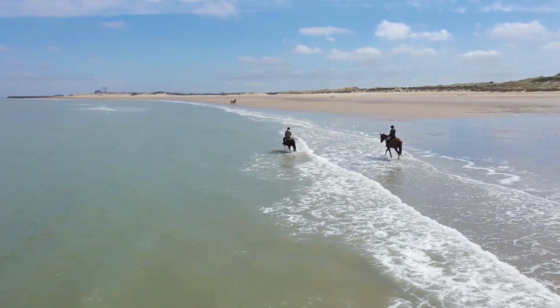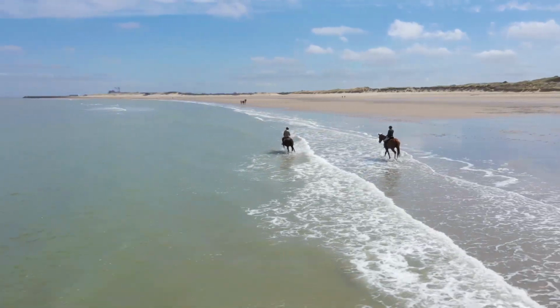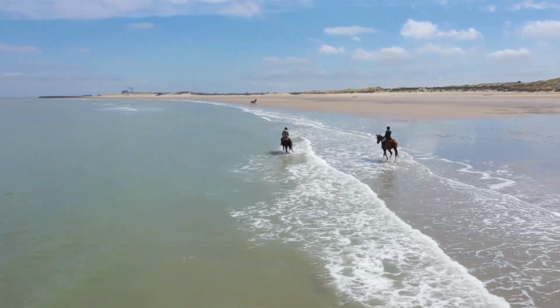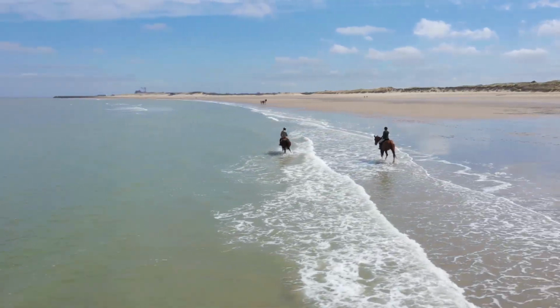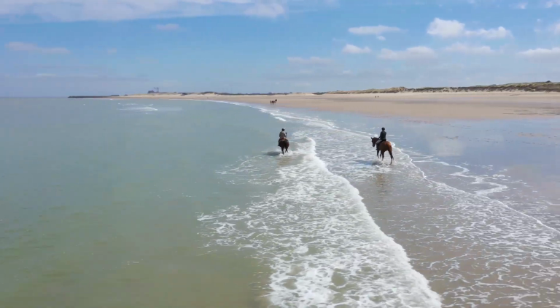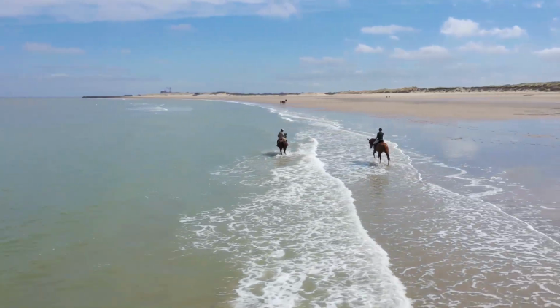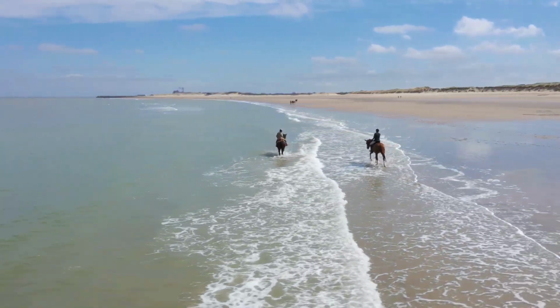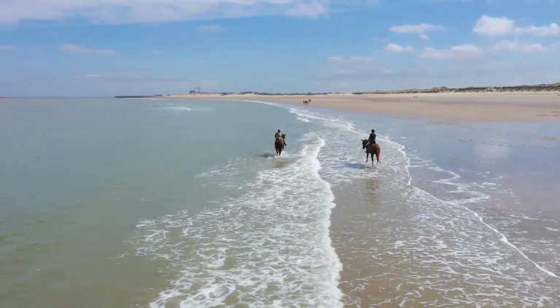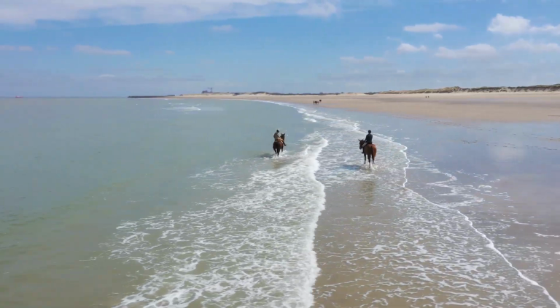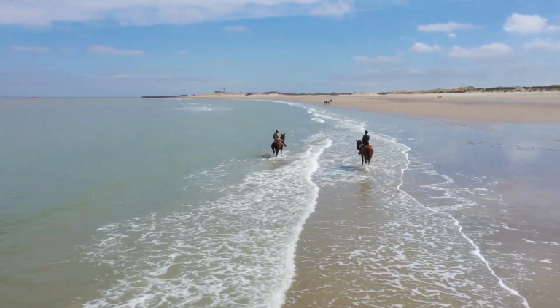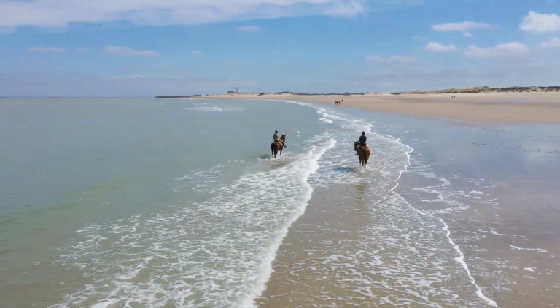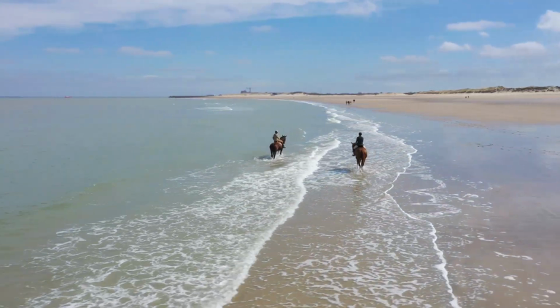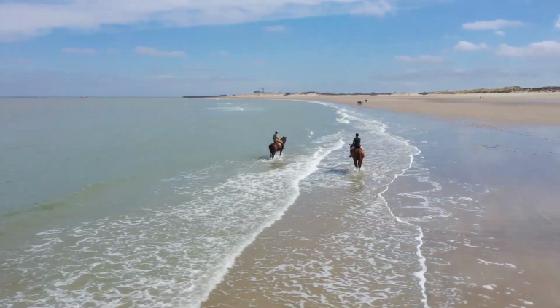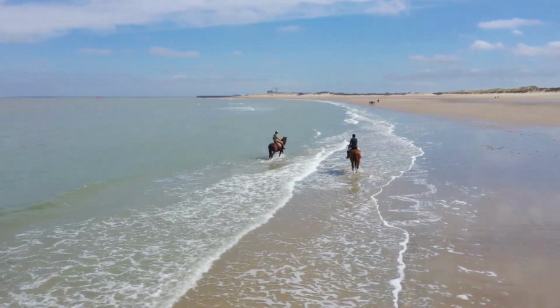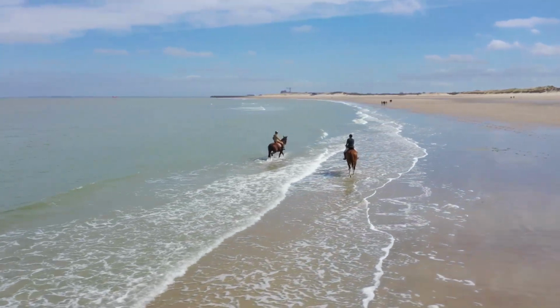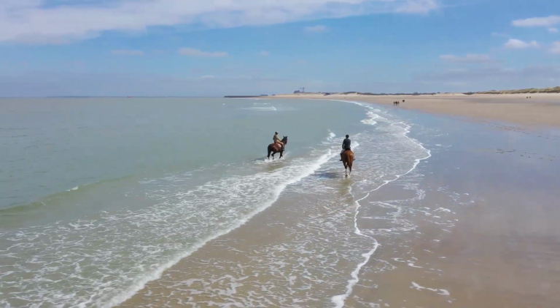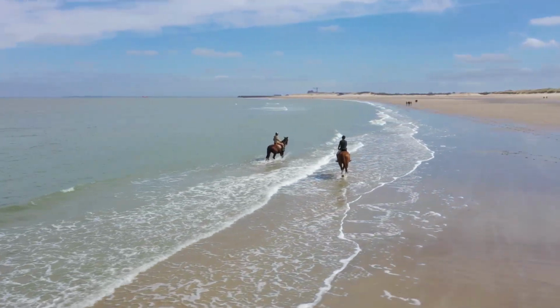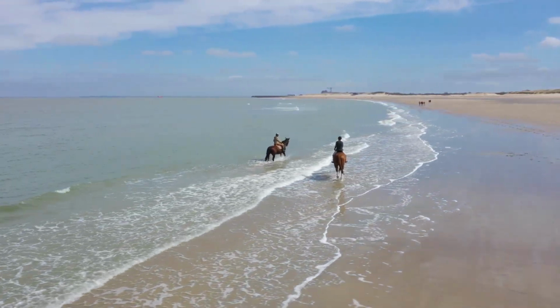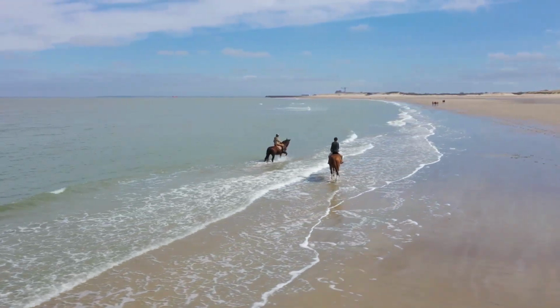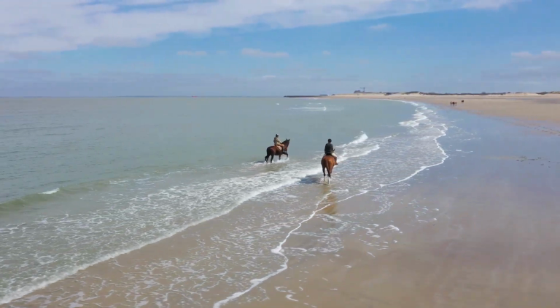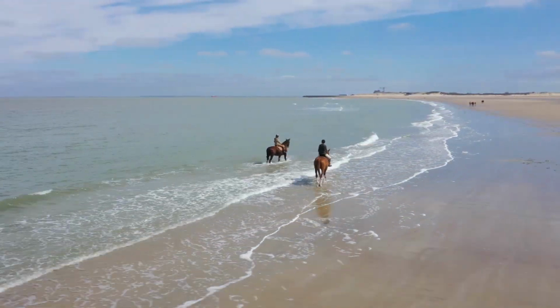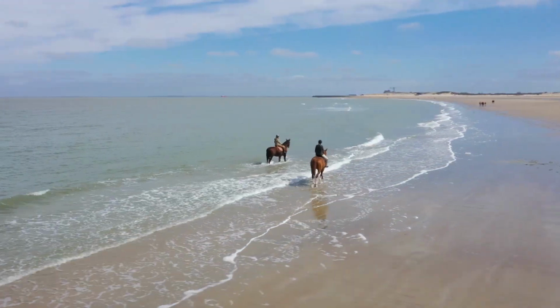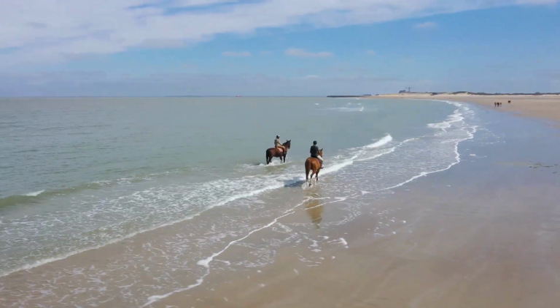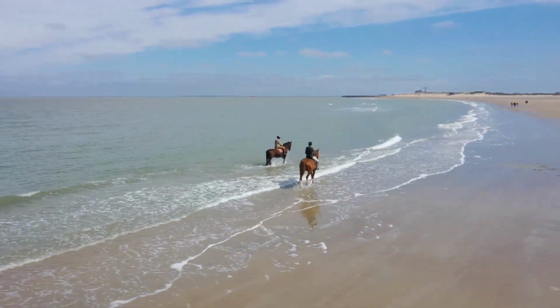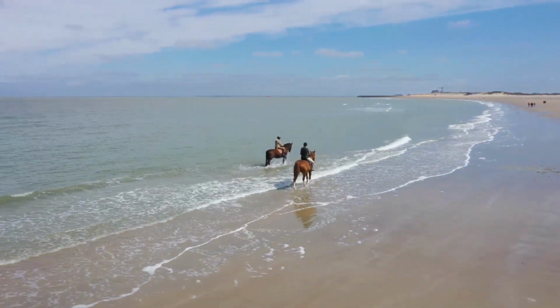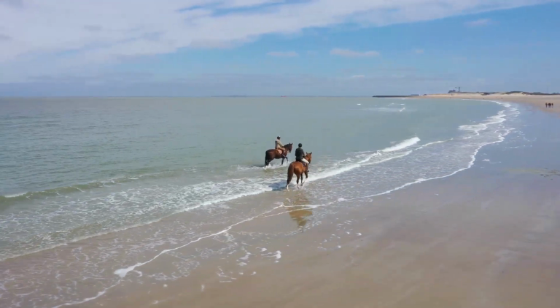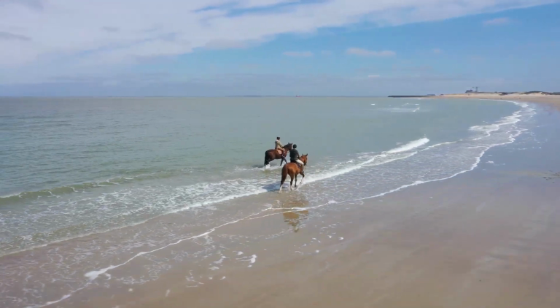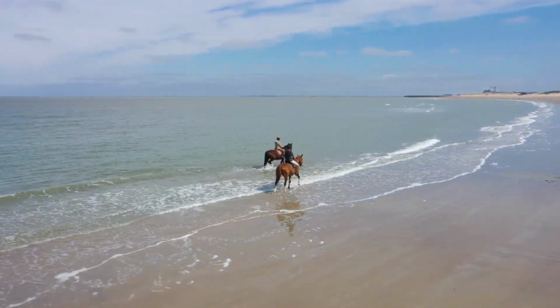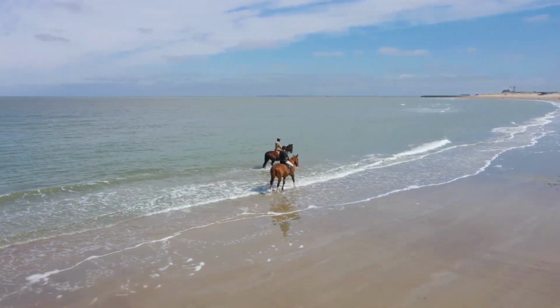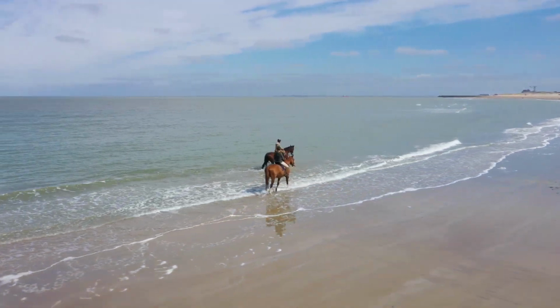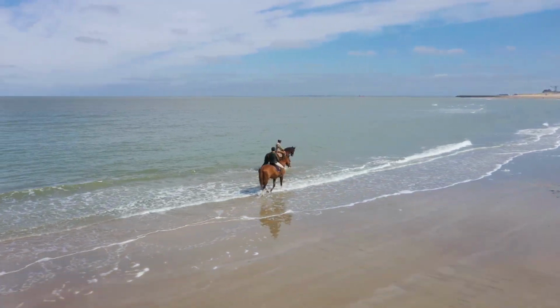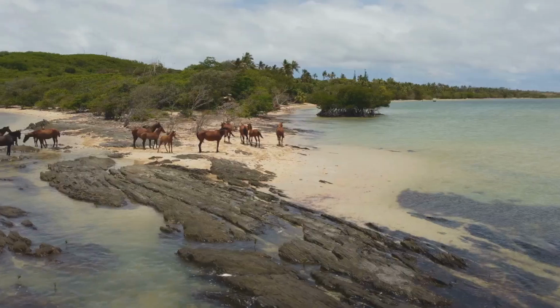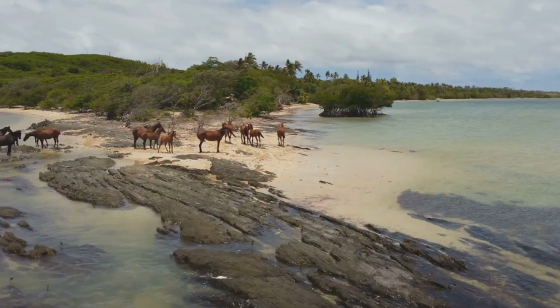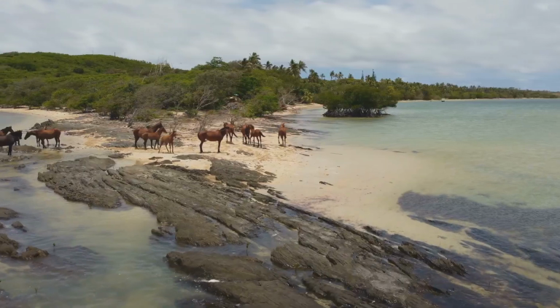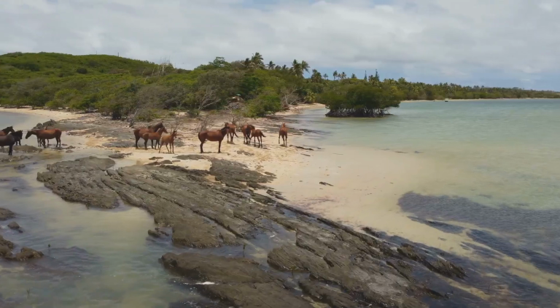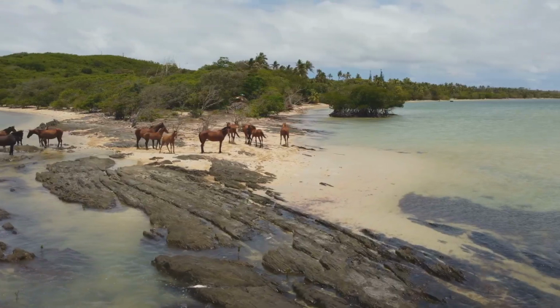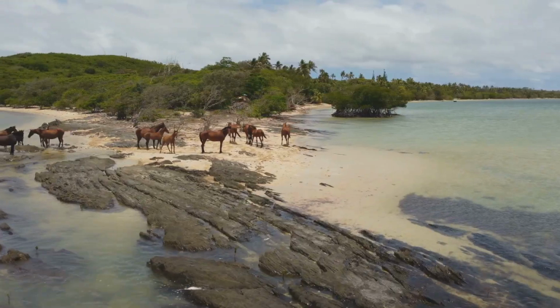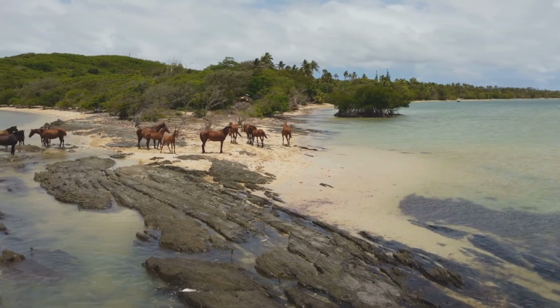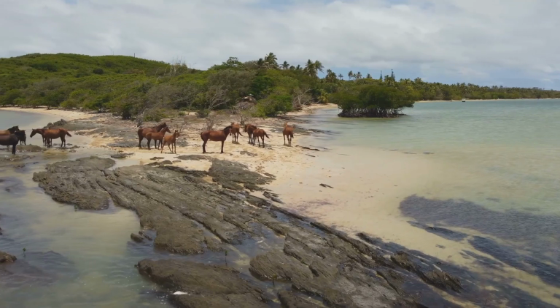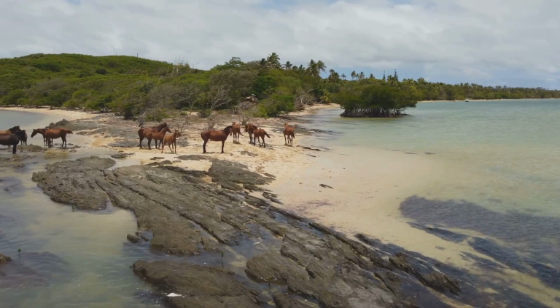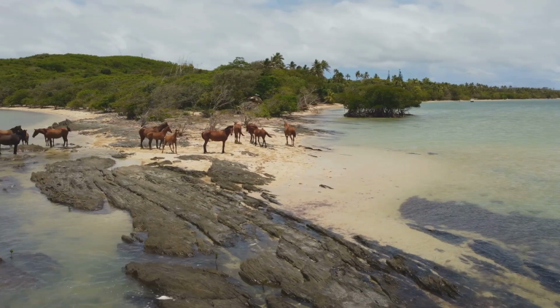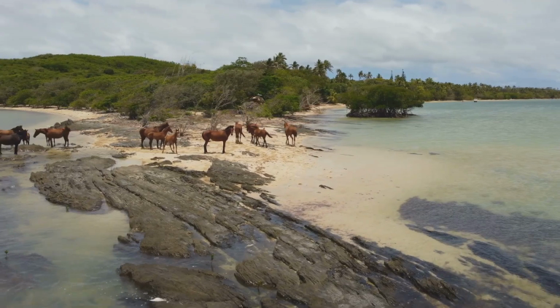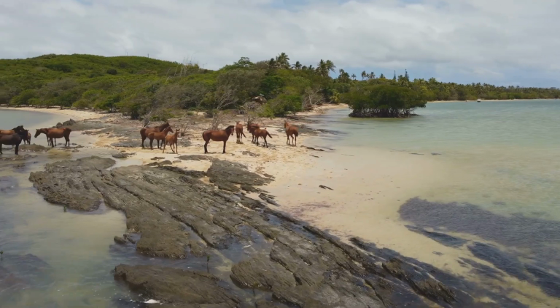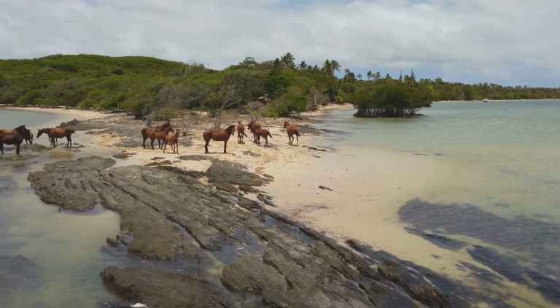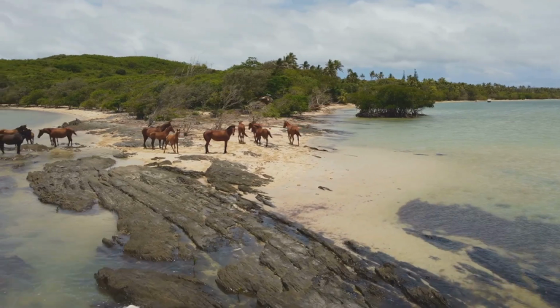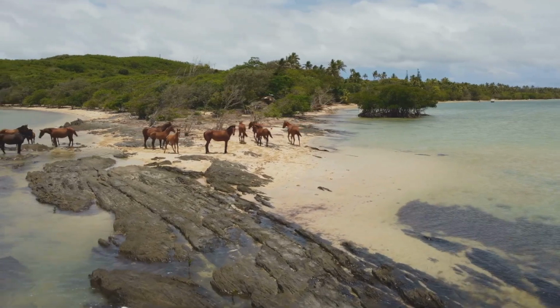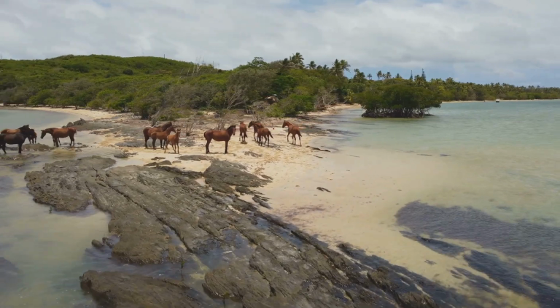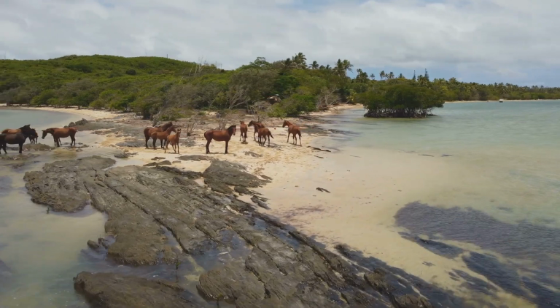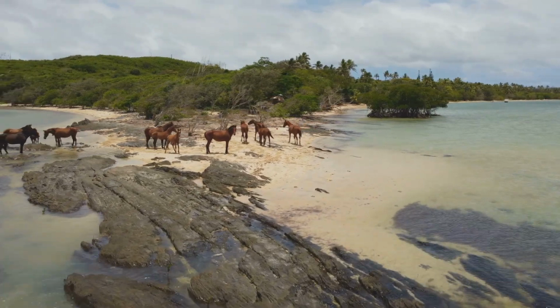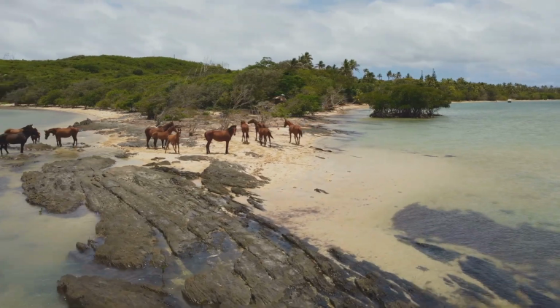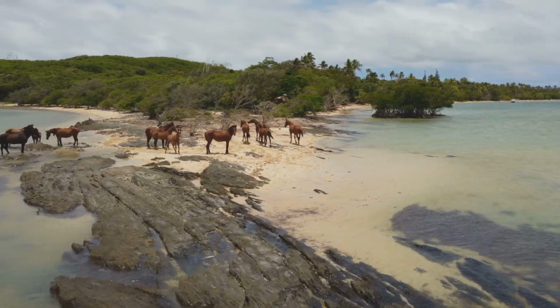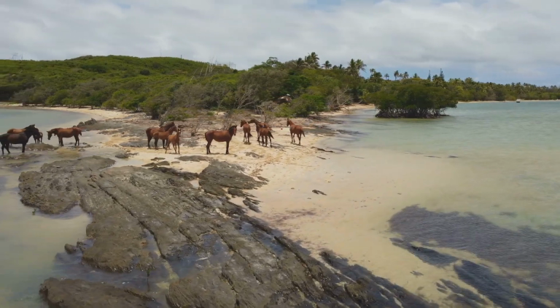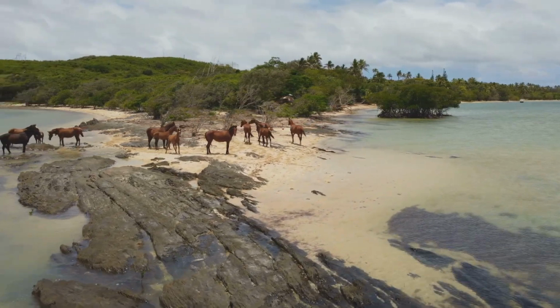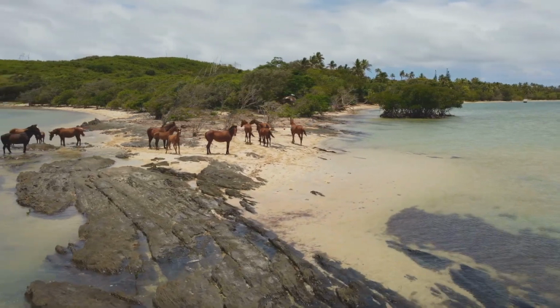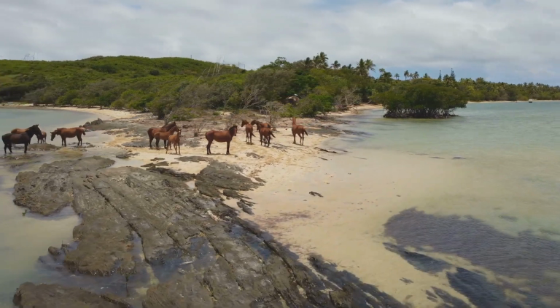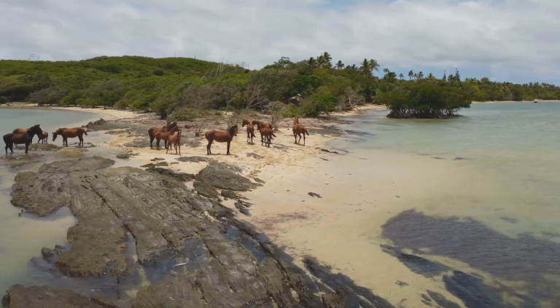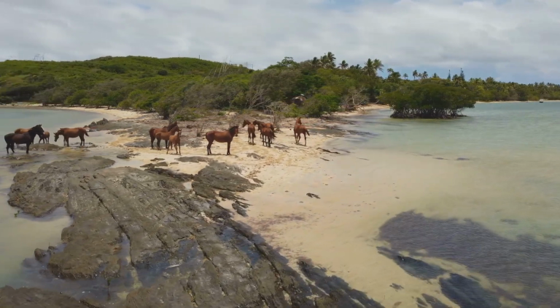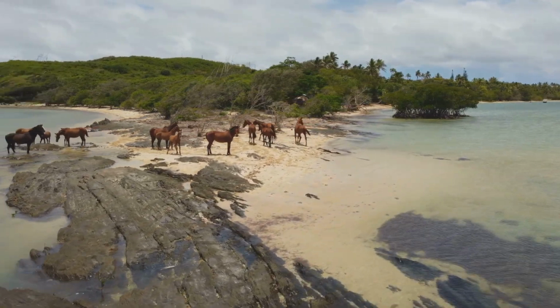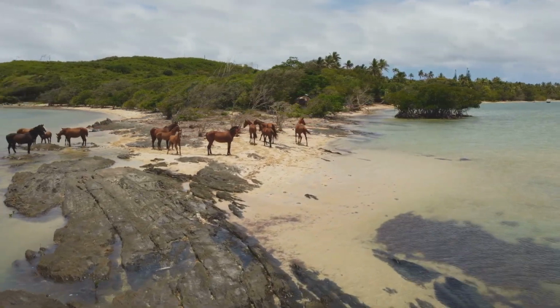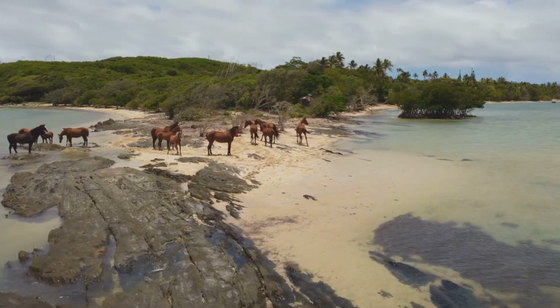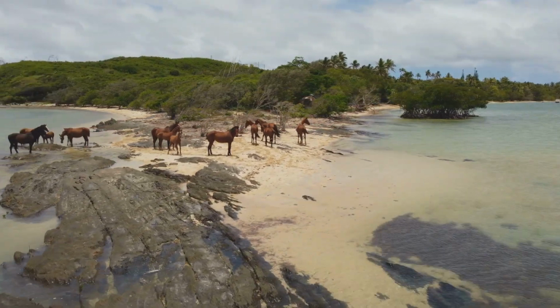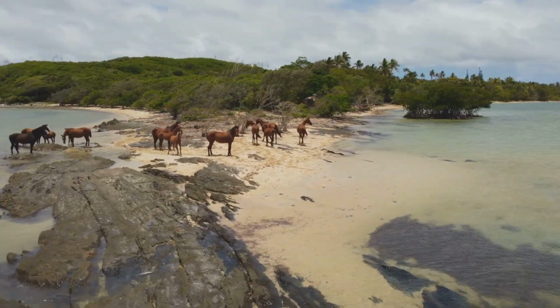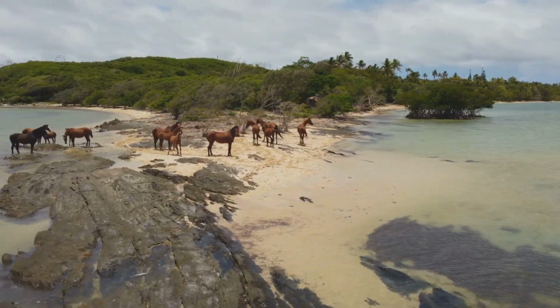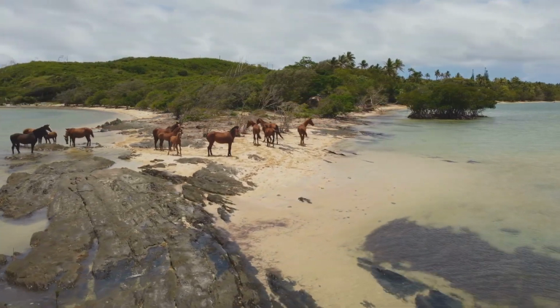First up, we've got the stunning Assateague Island. Wild horses roam freely here — it's like stepping into a fairy tale.